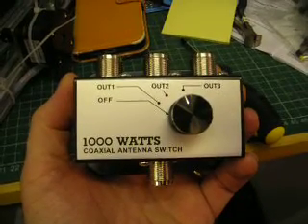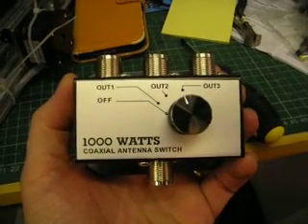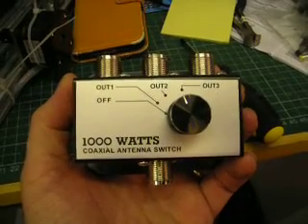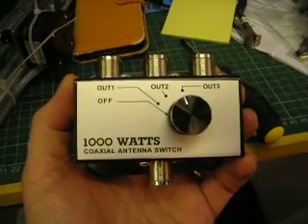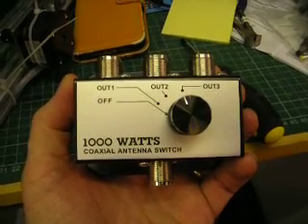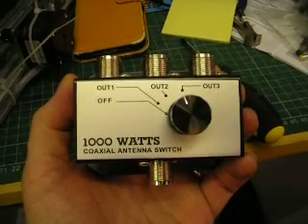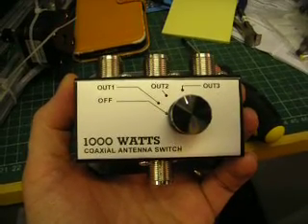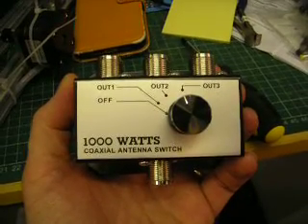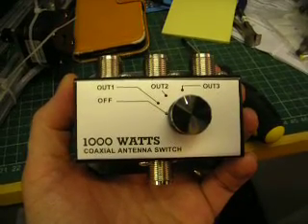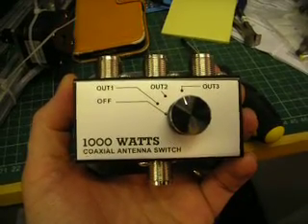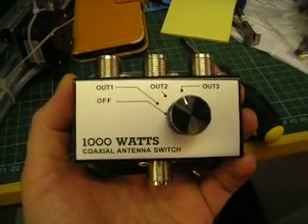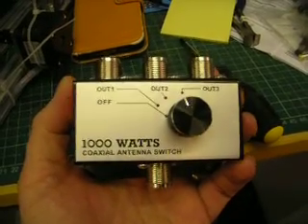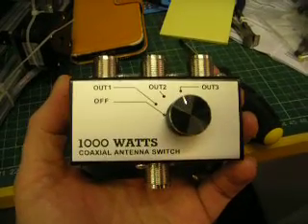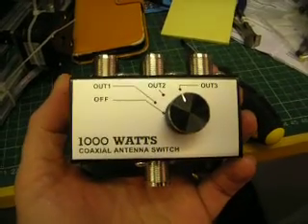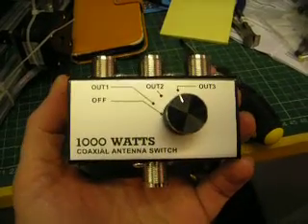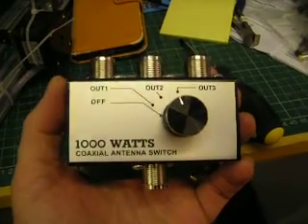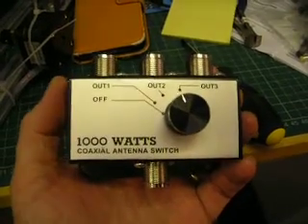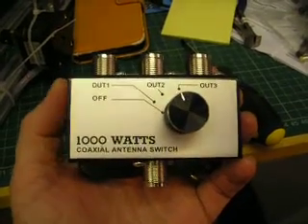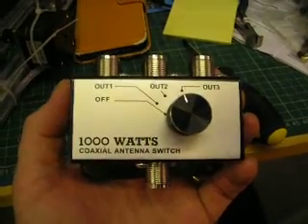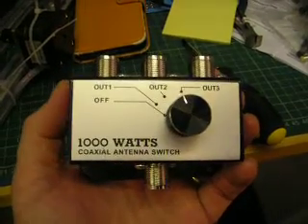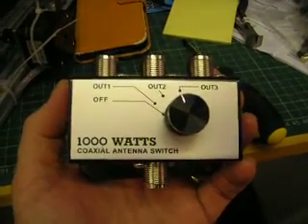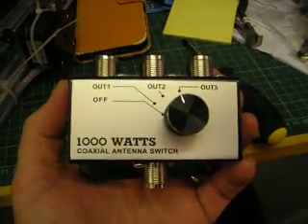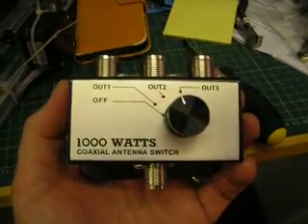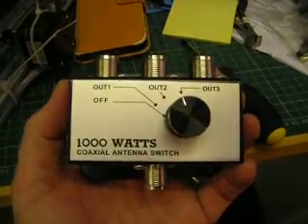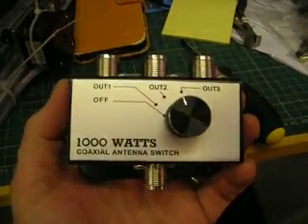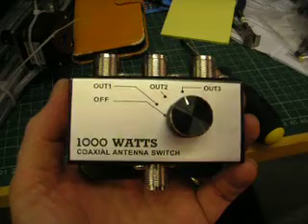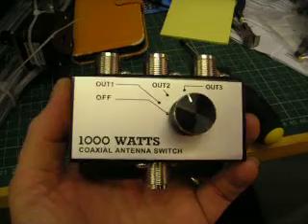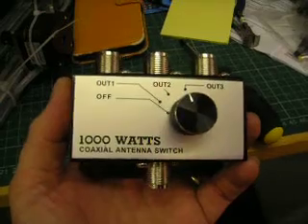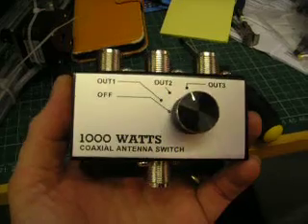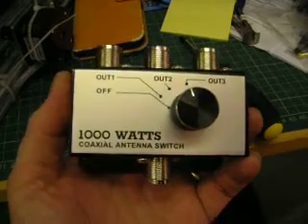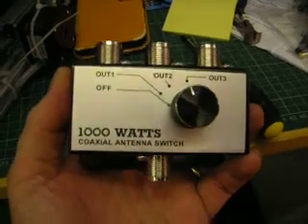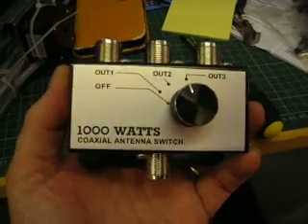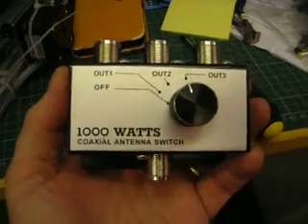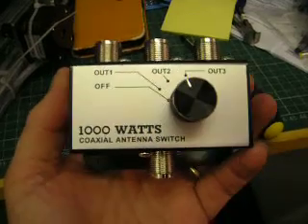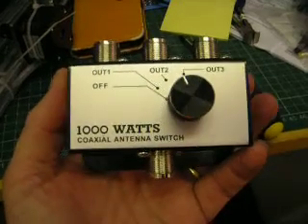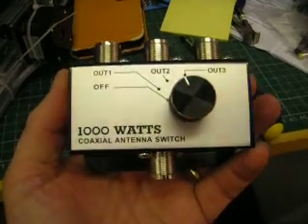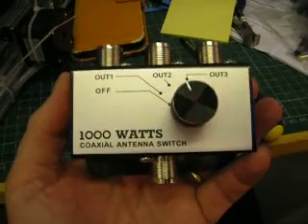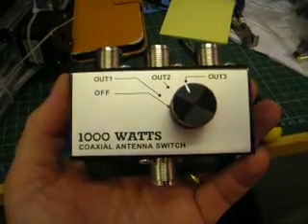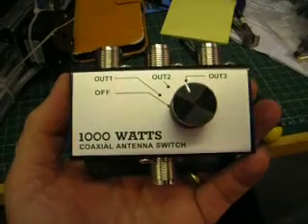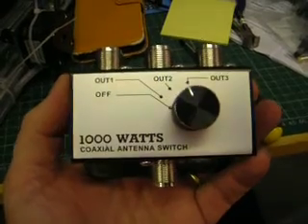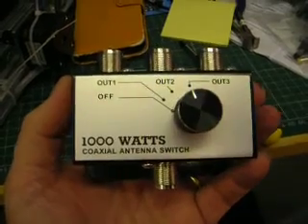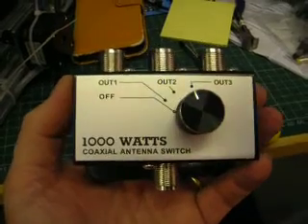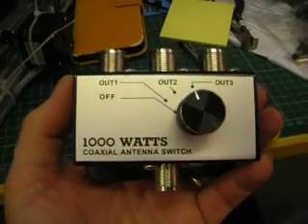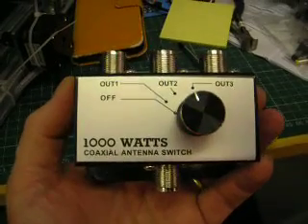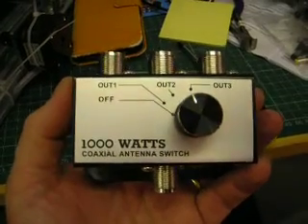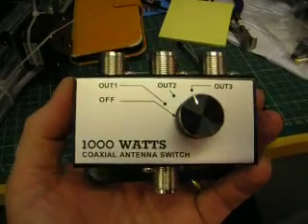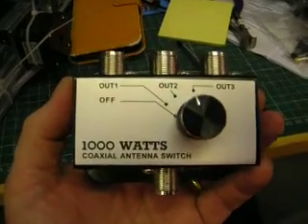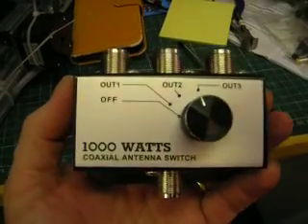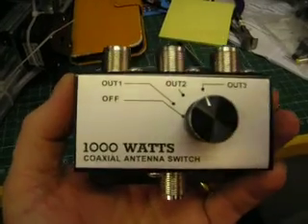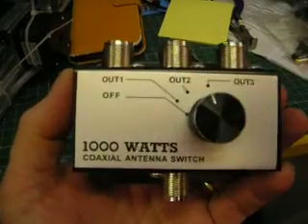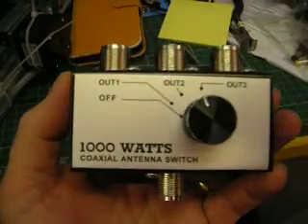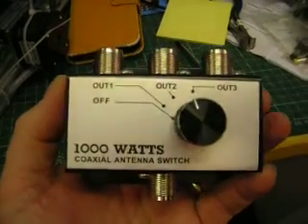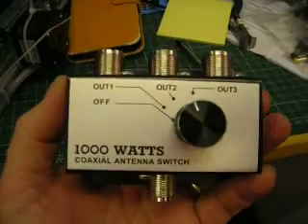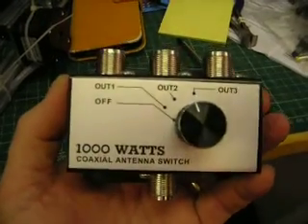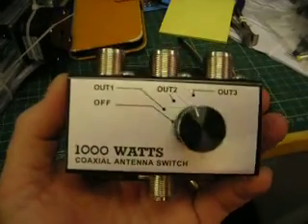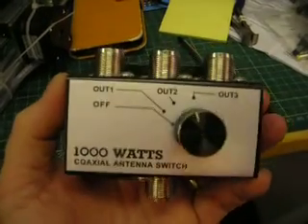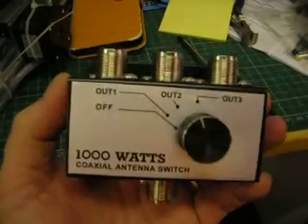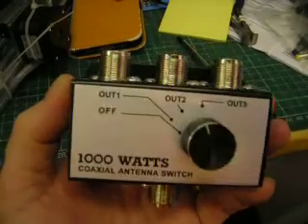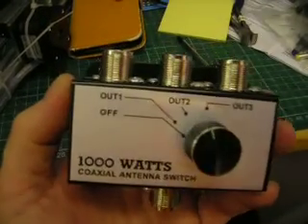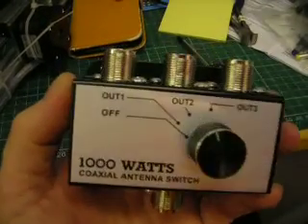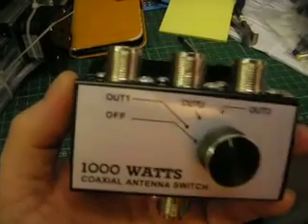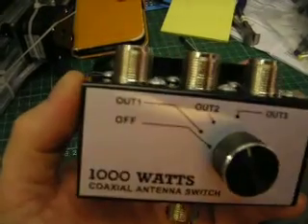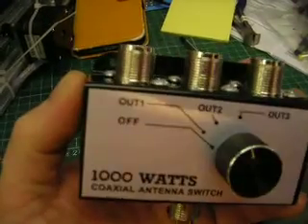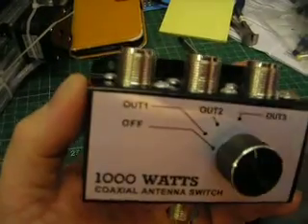This is Mike1KiloTangoAlpha. It's a thousand watt switch again. I put it back together and I just noticed something which I think is a bit interesting.